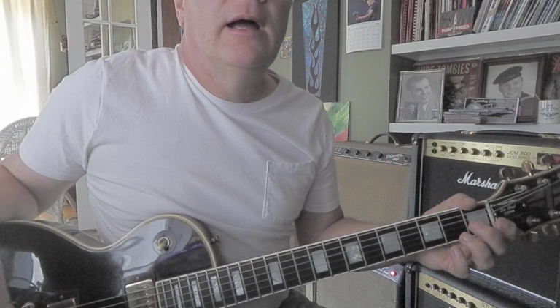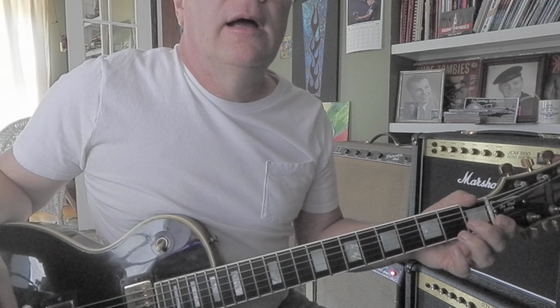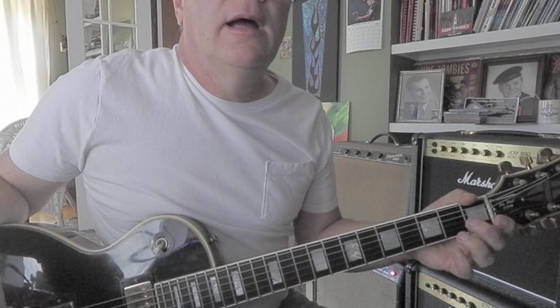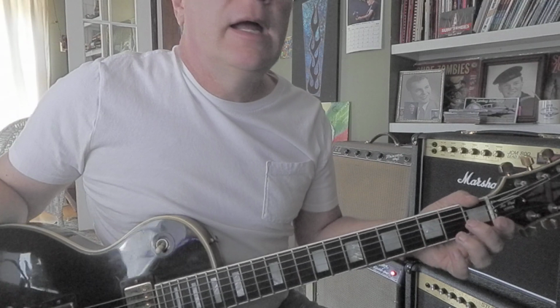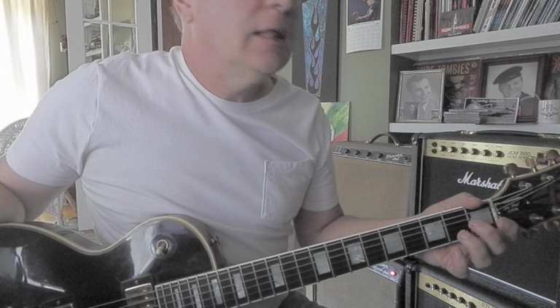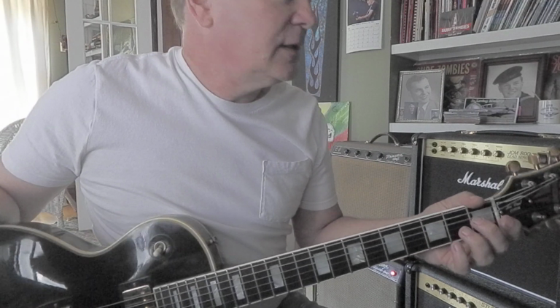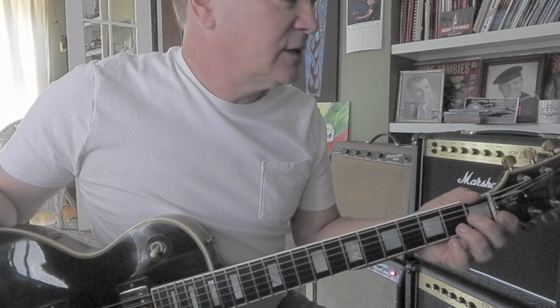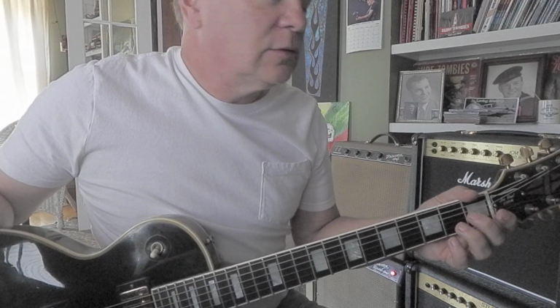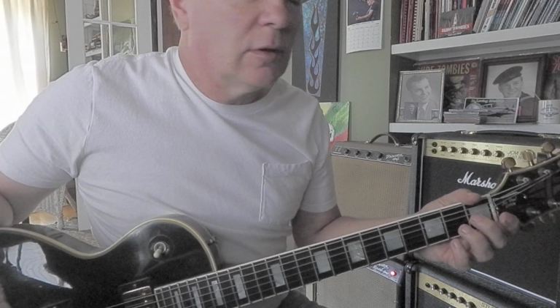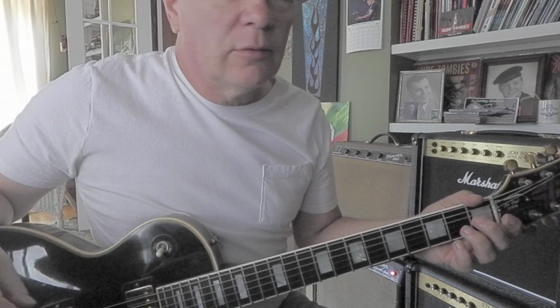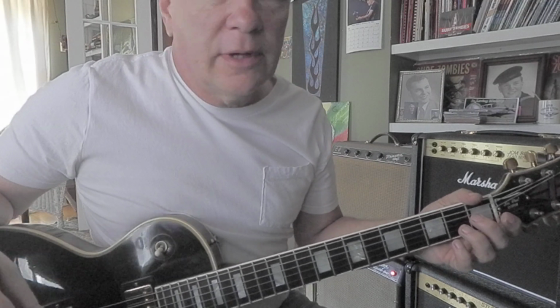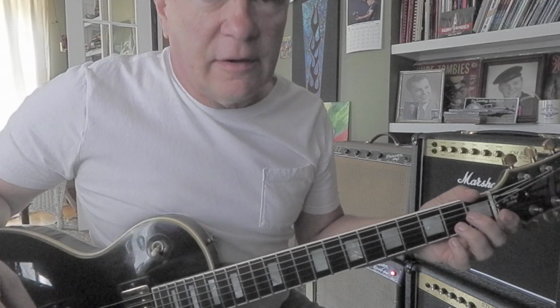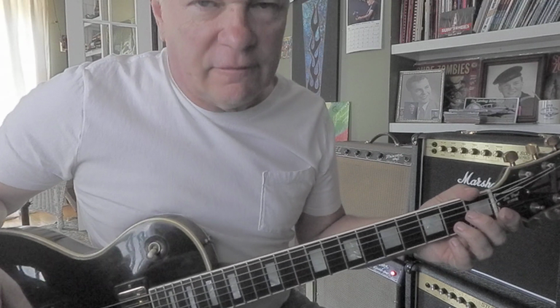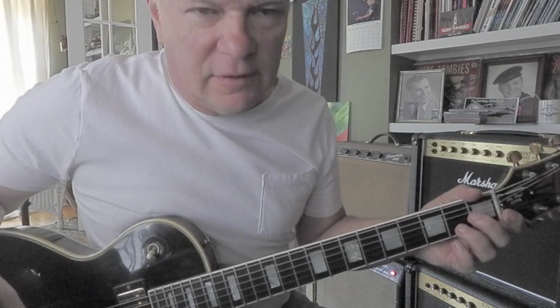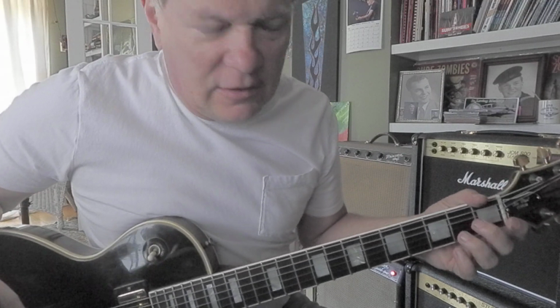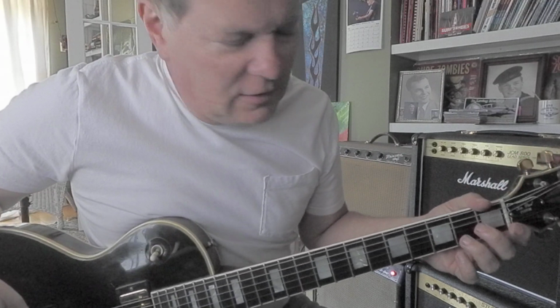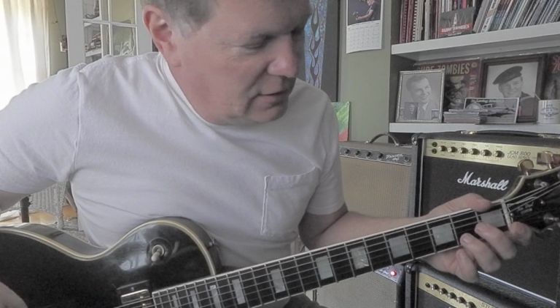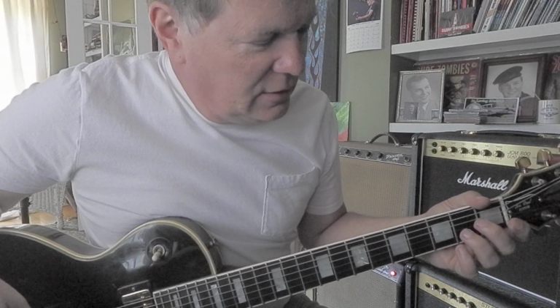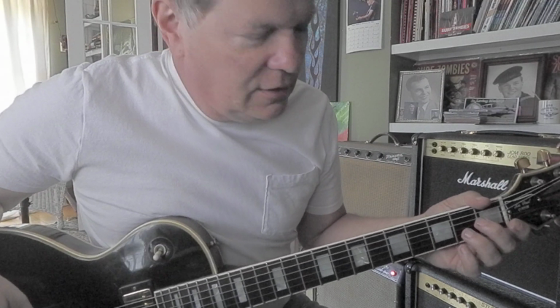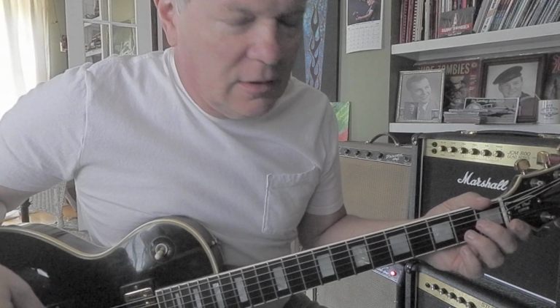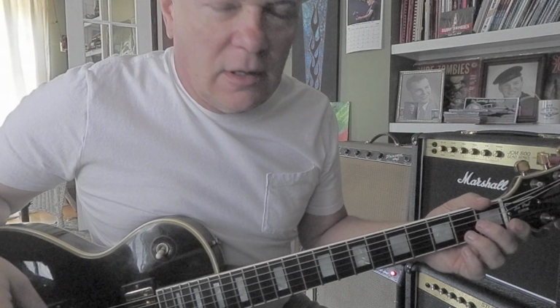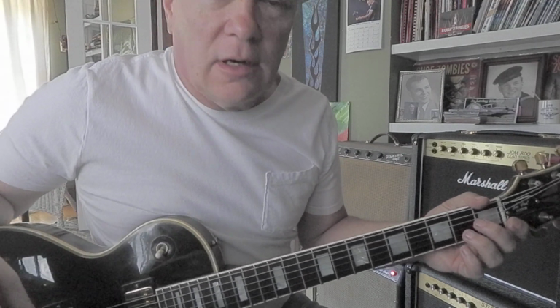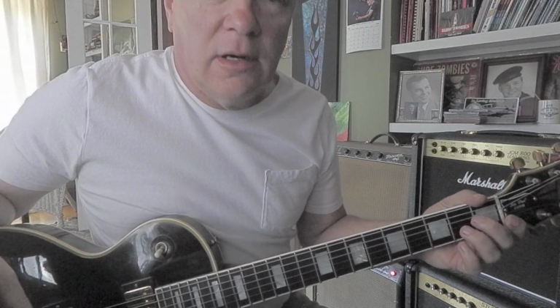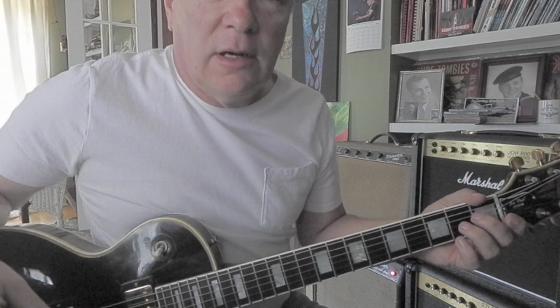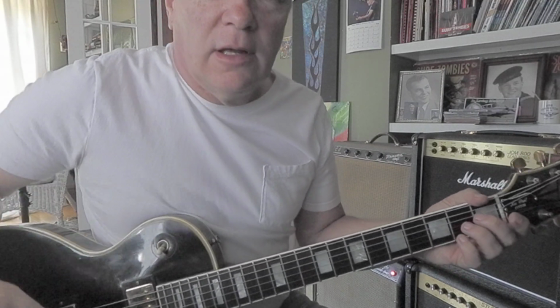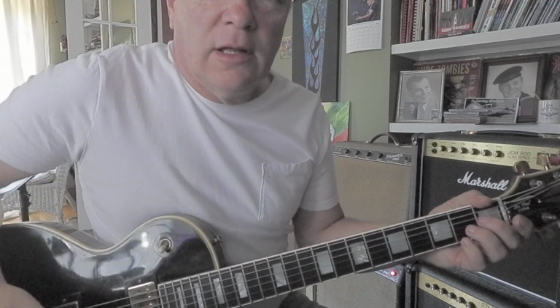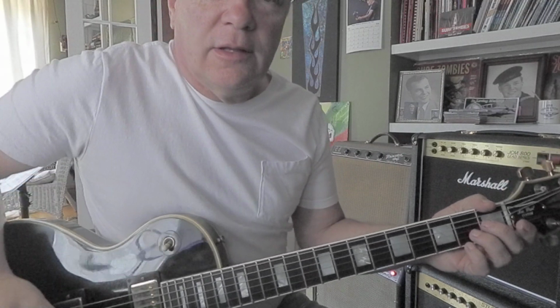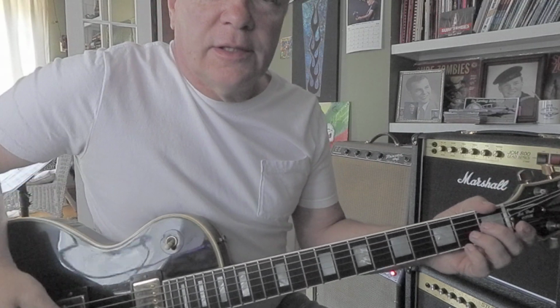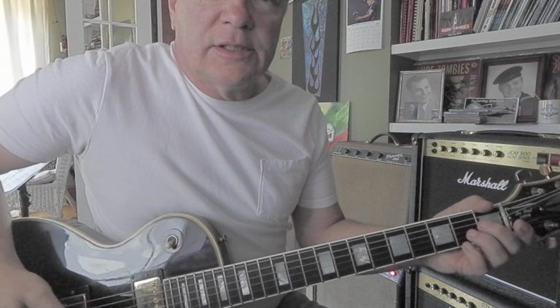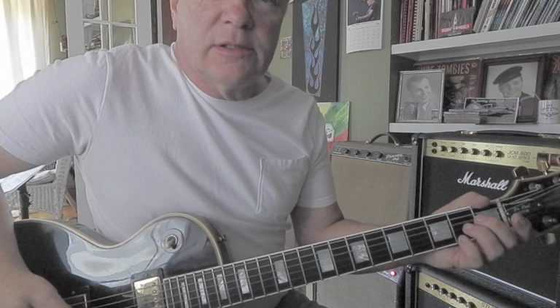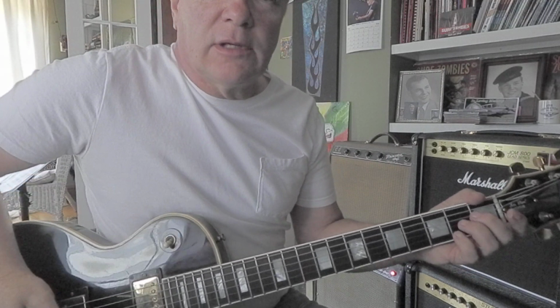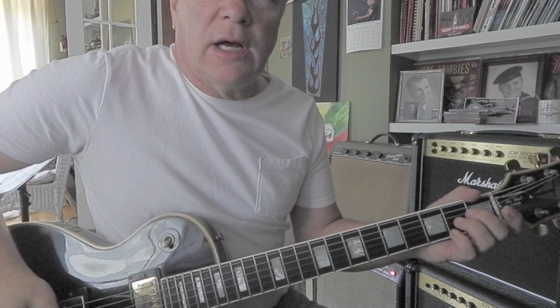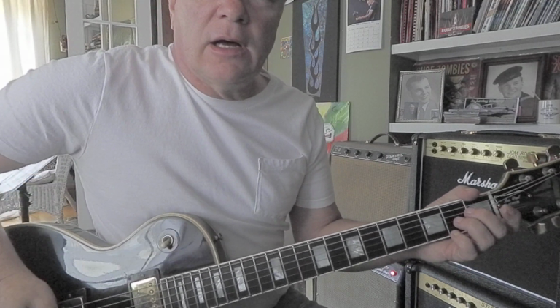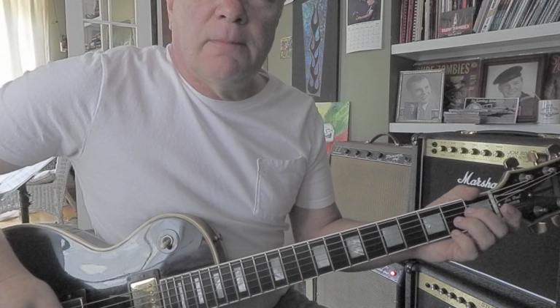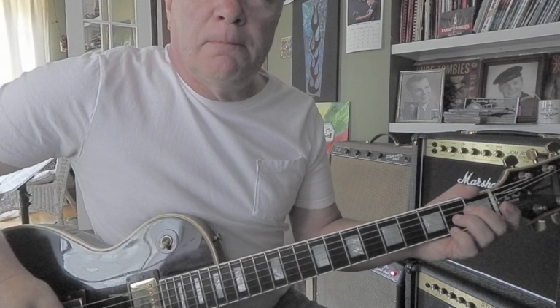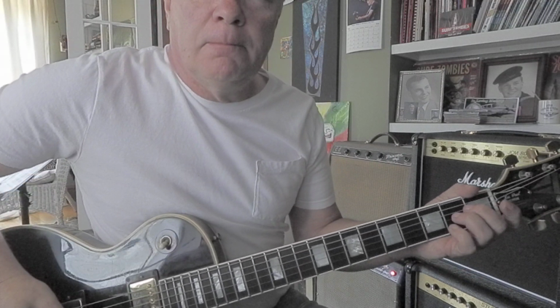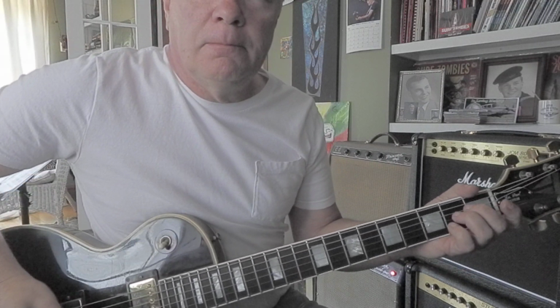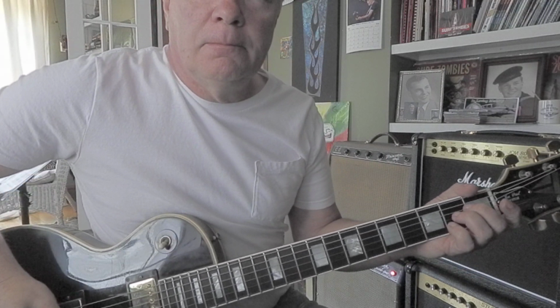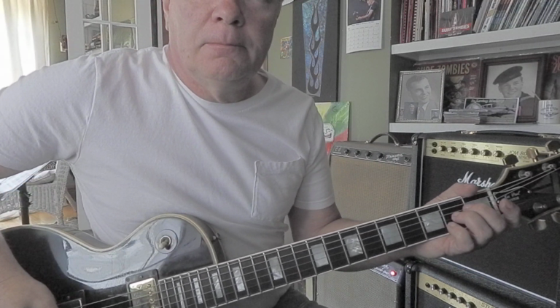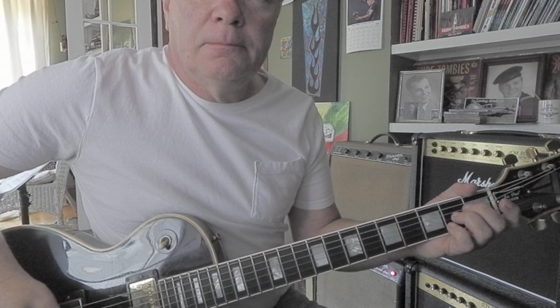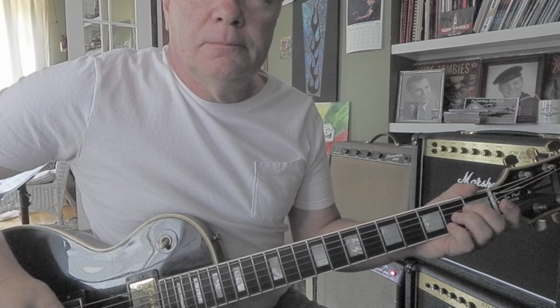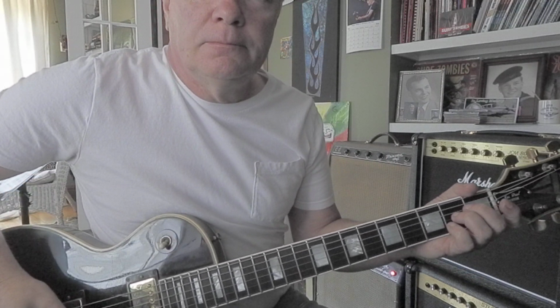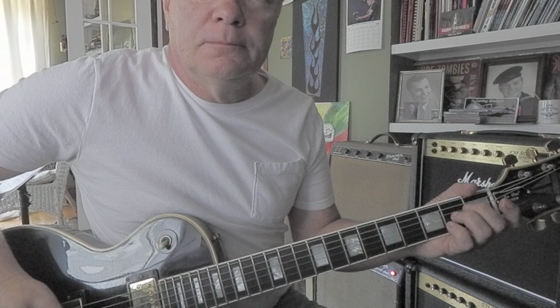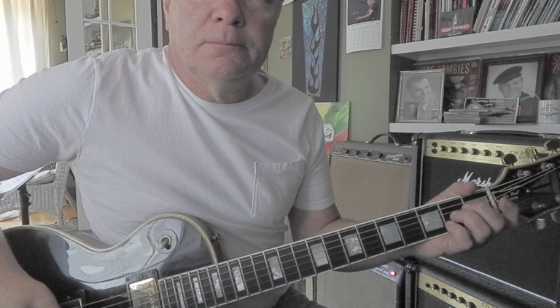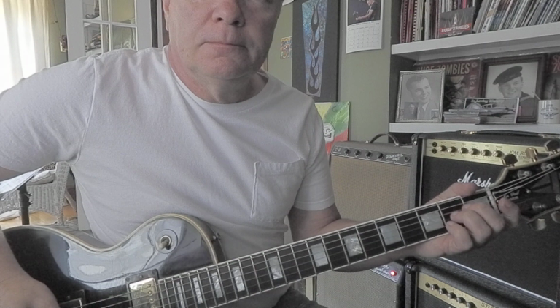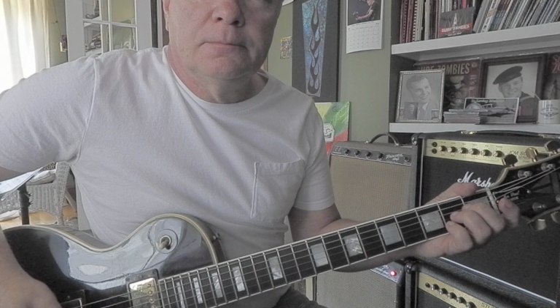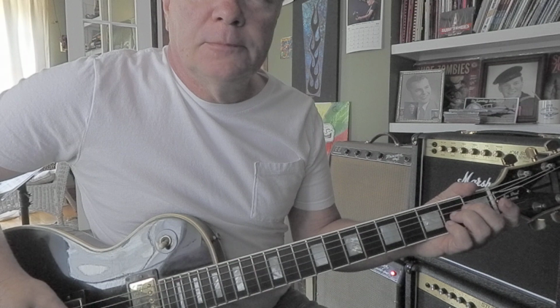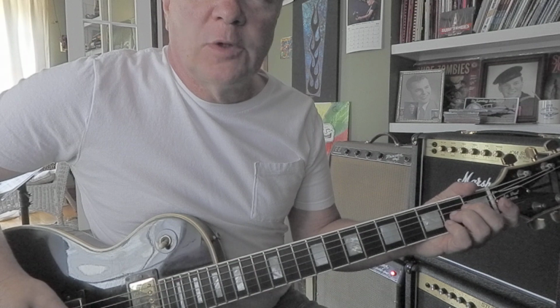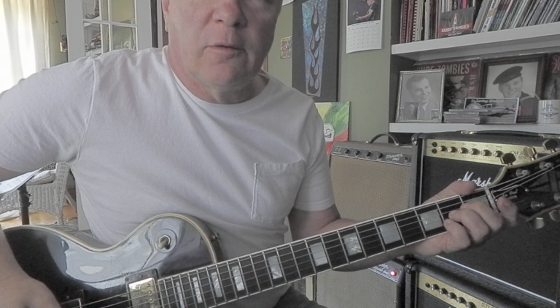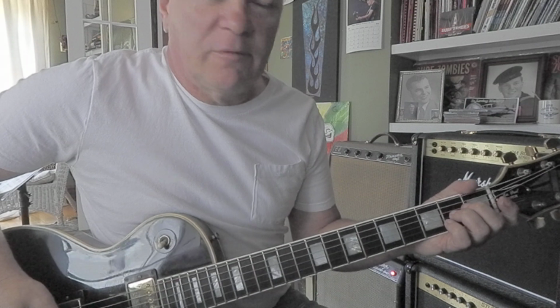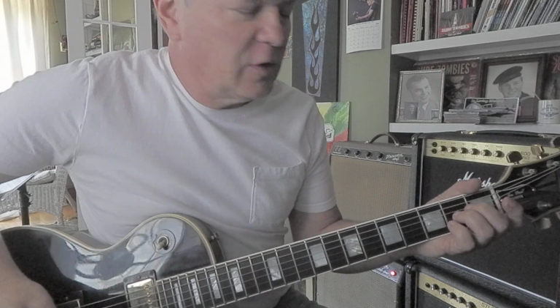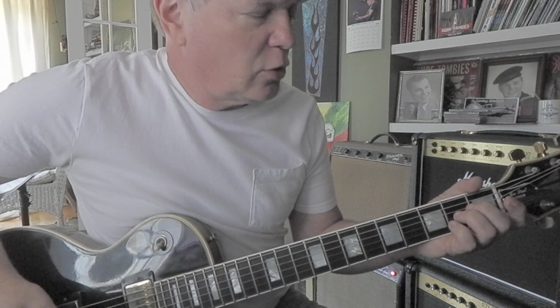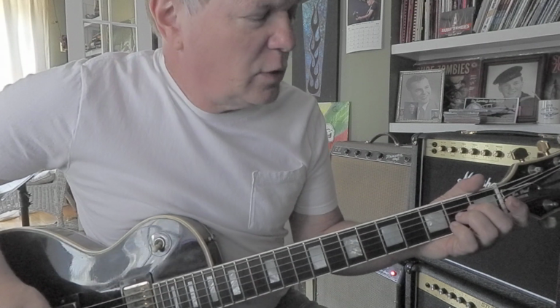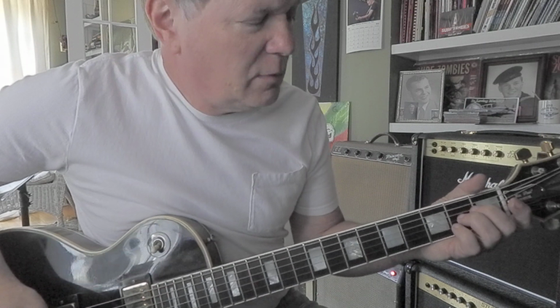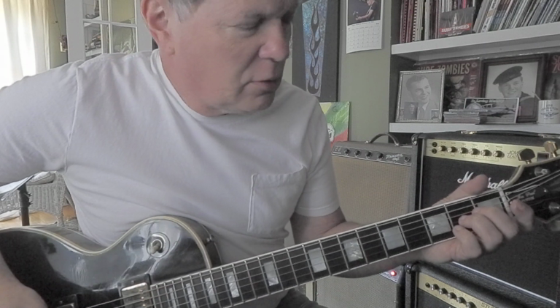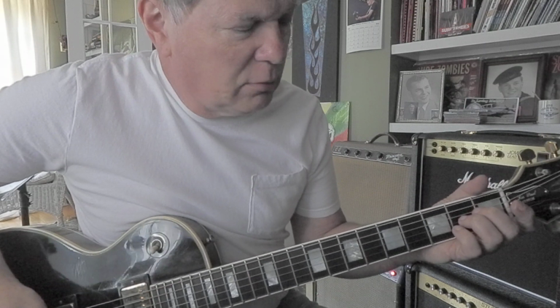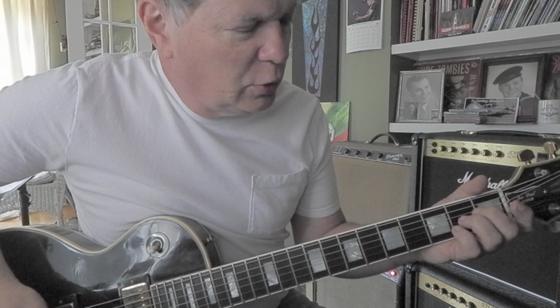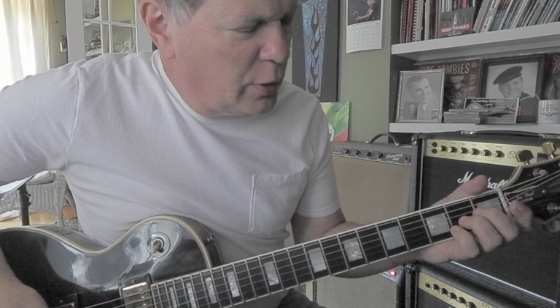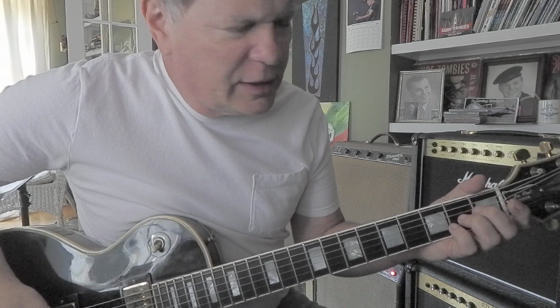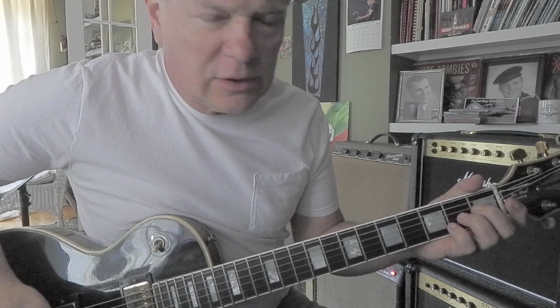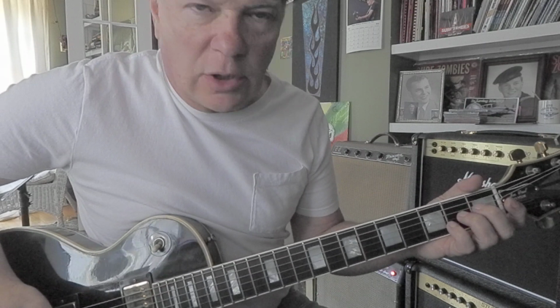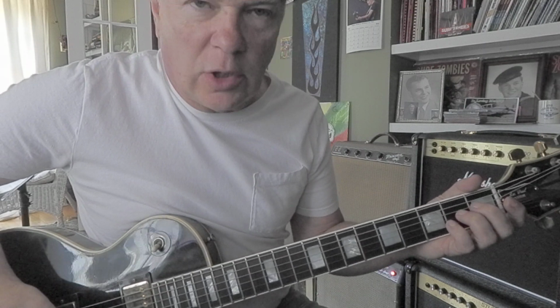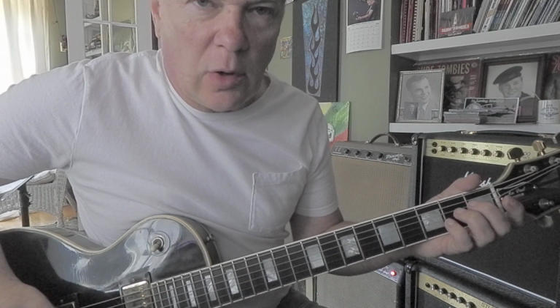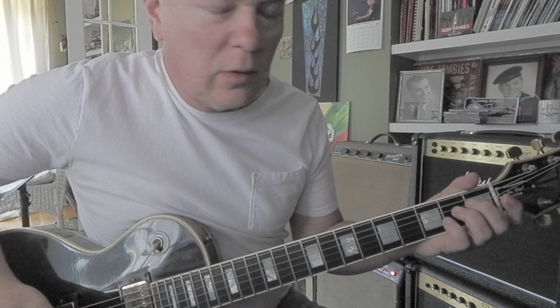Hey, let's do a riff. This is Don't Fear the Reaper by Blue Öyster Cult.